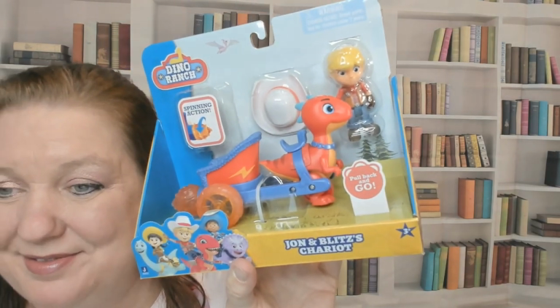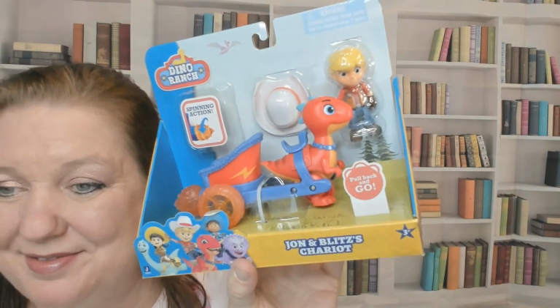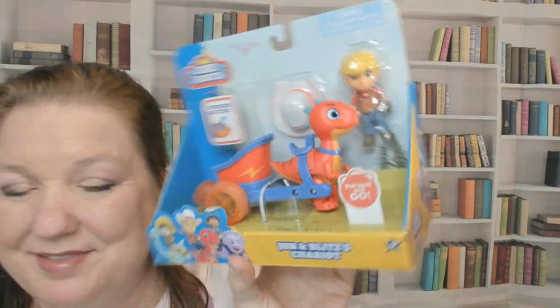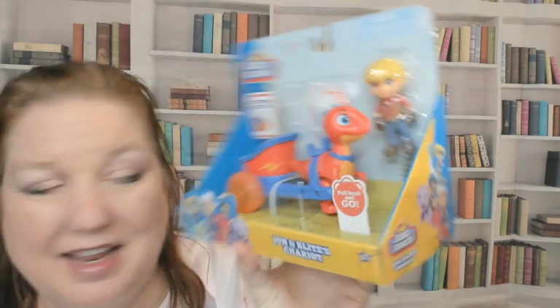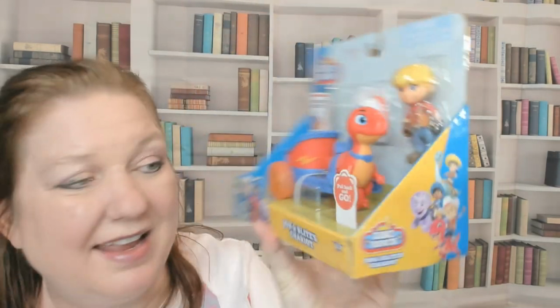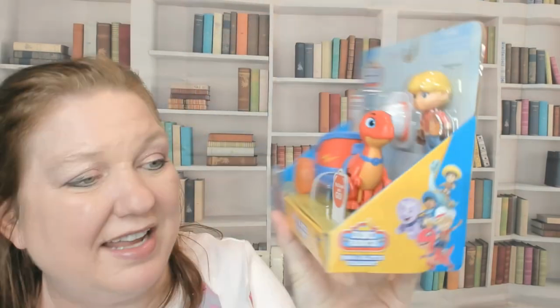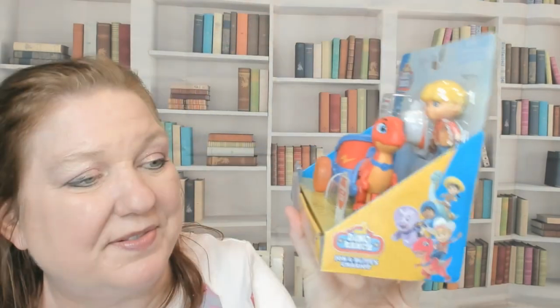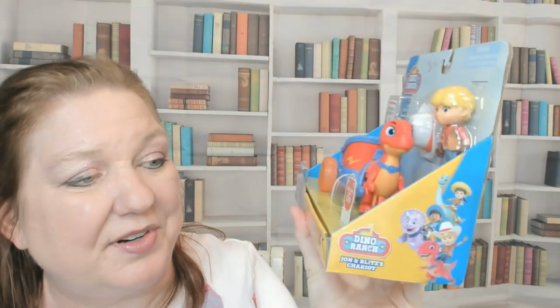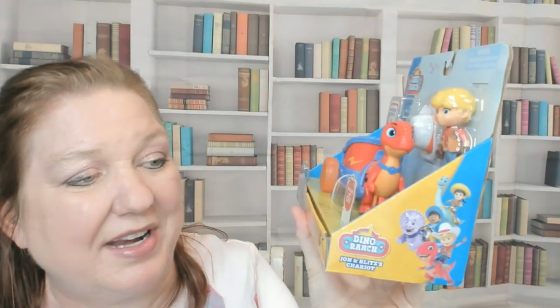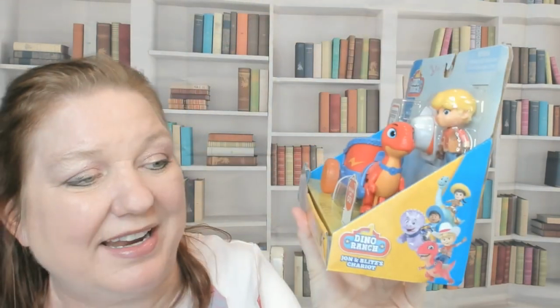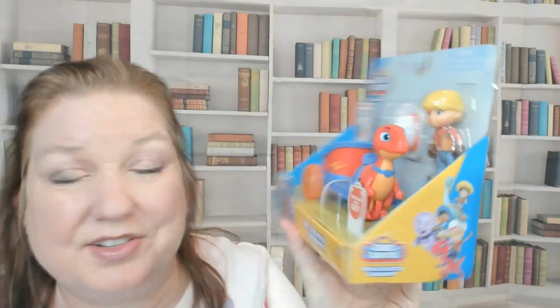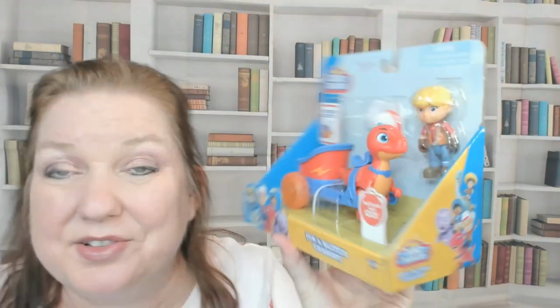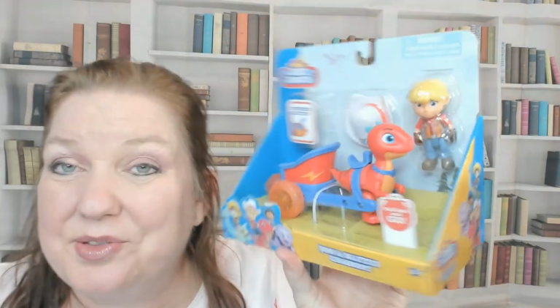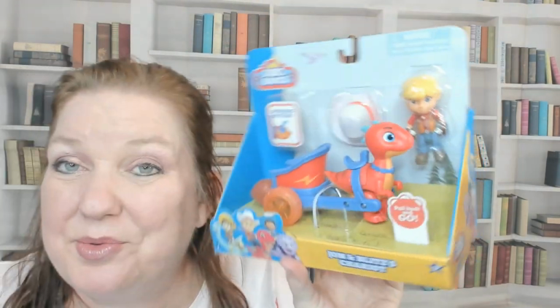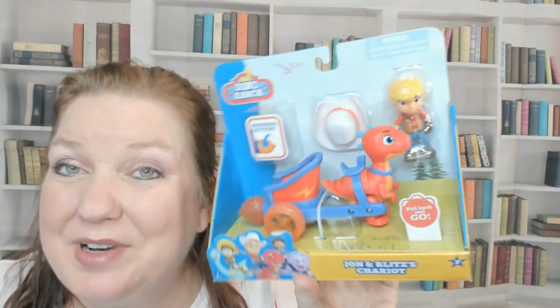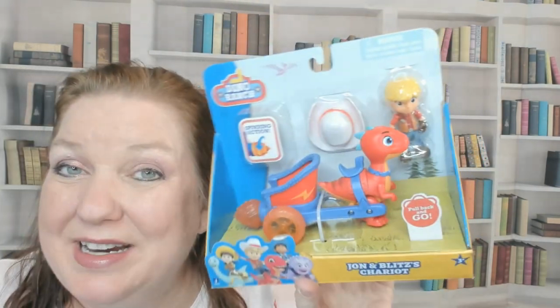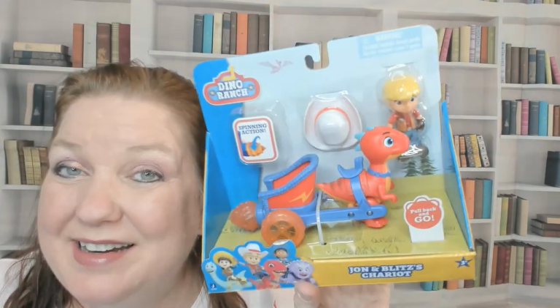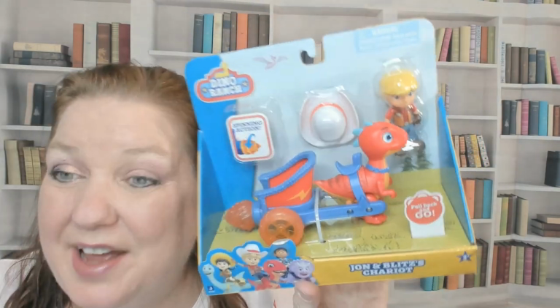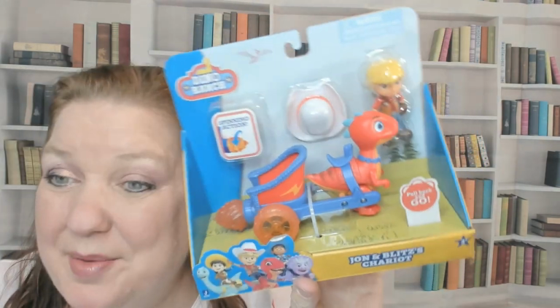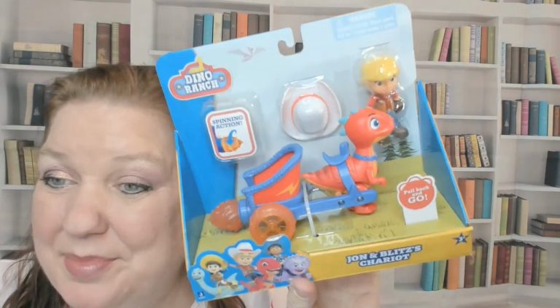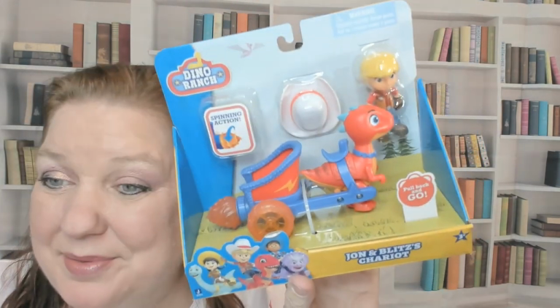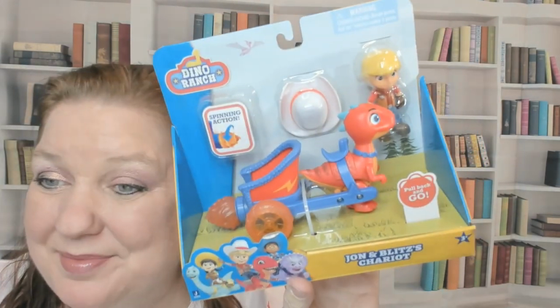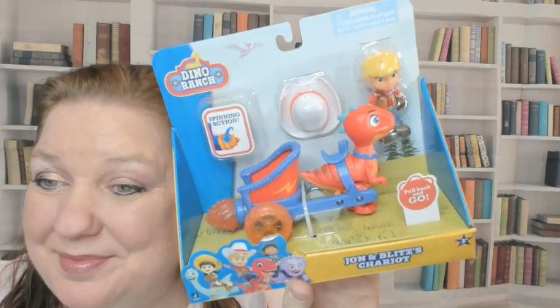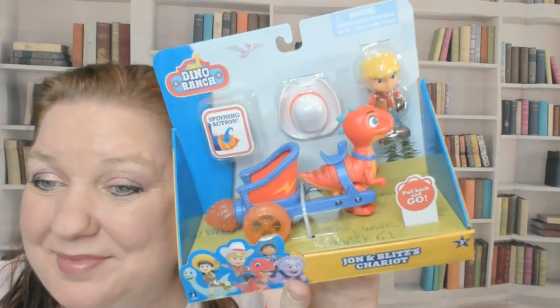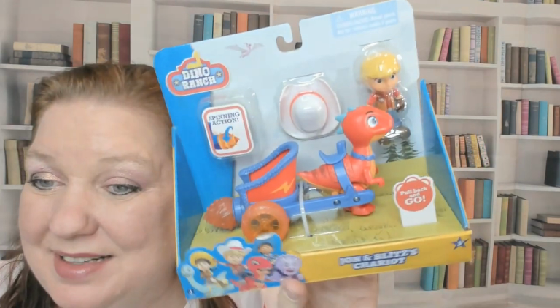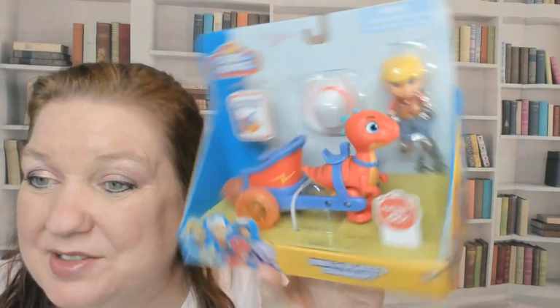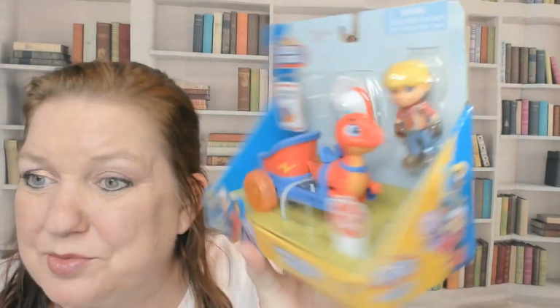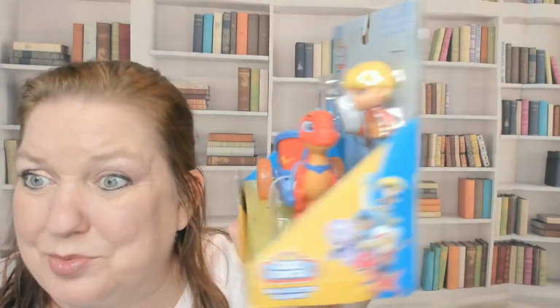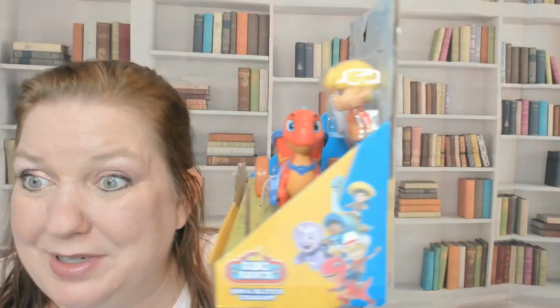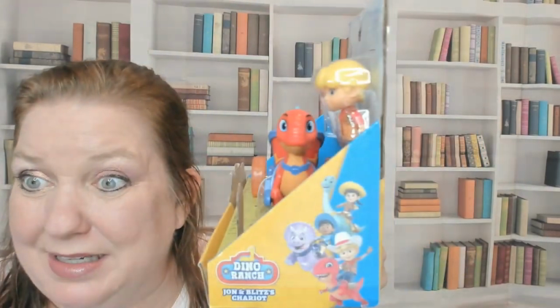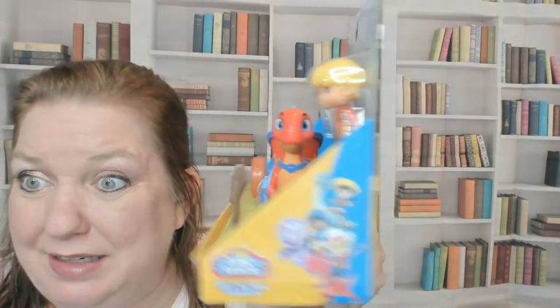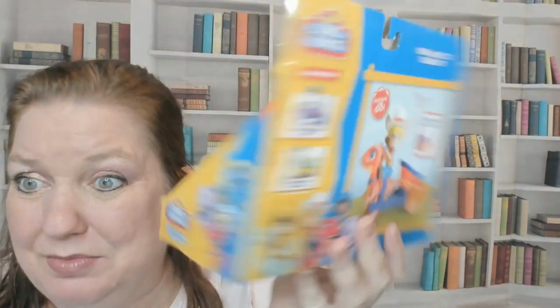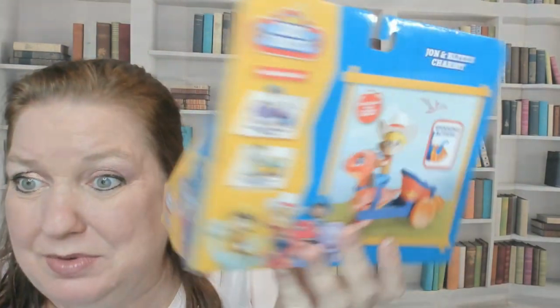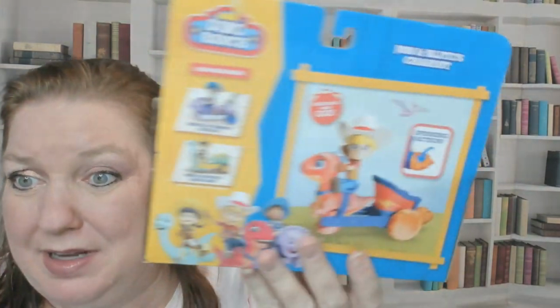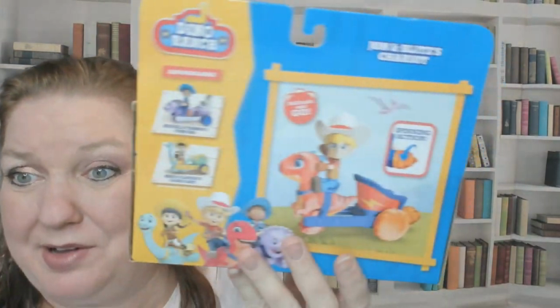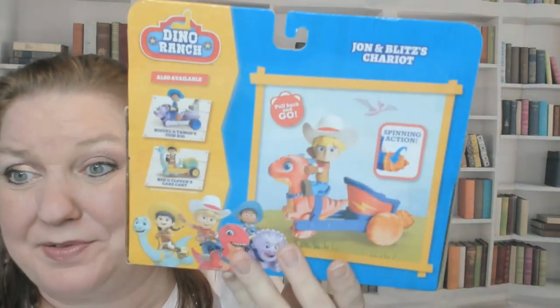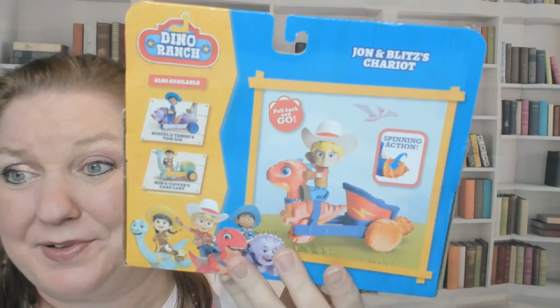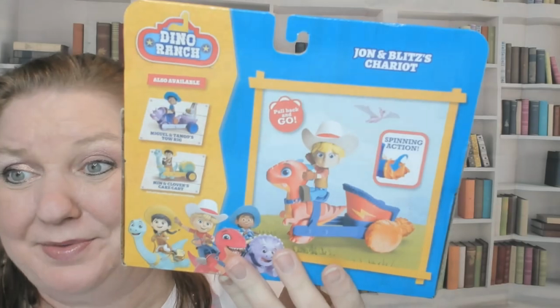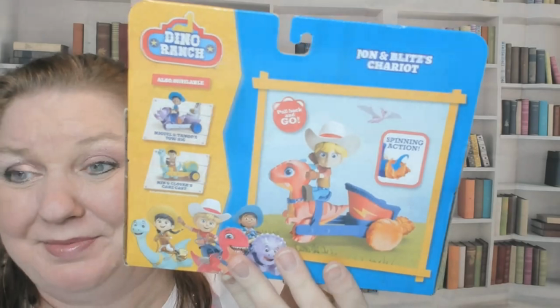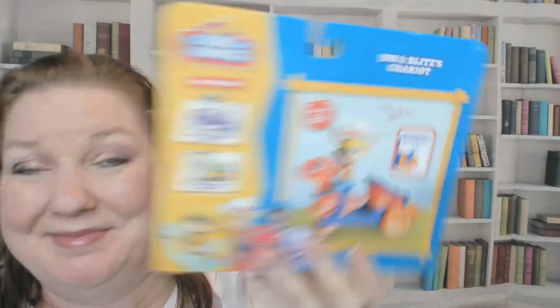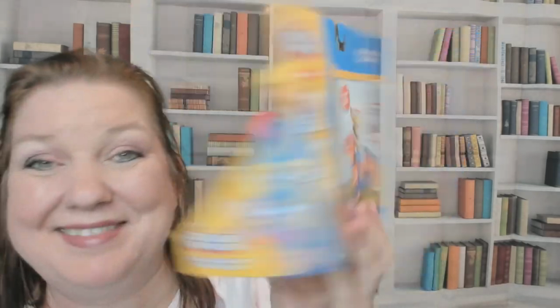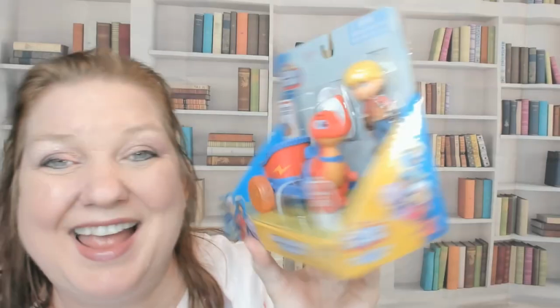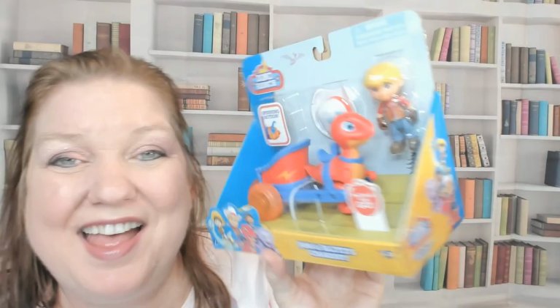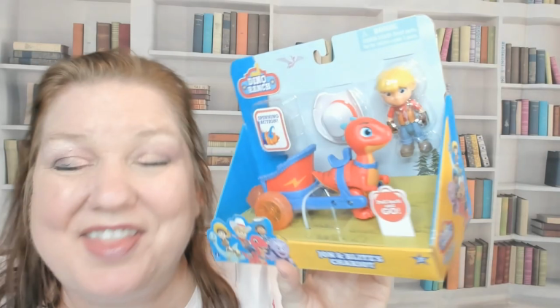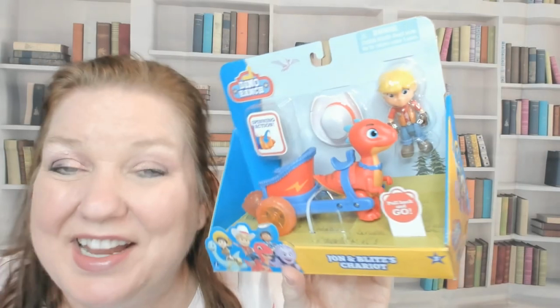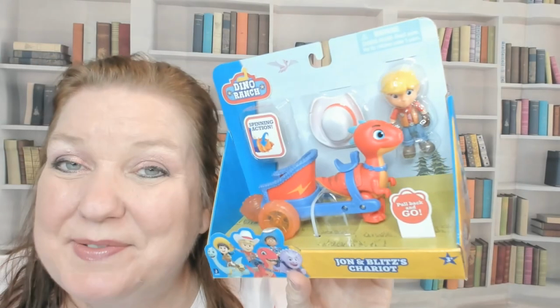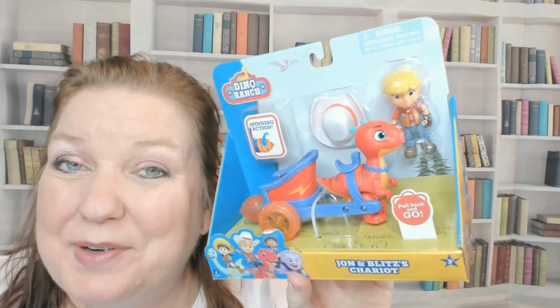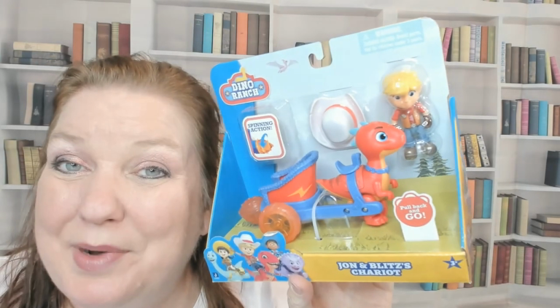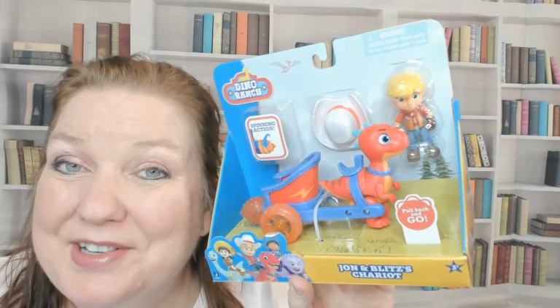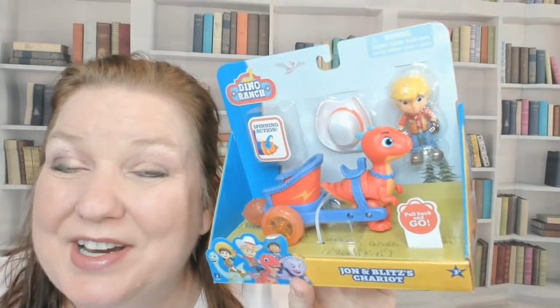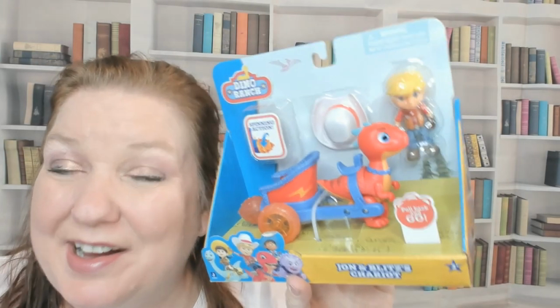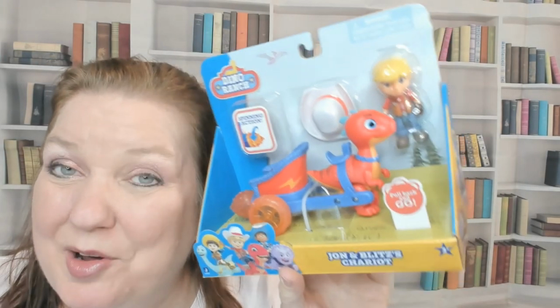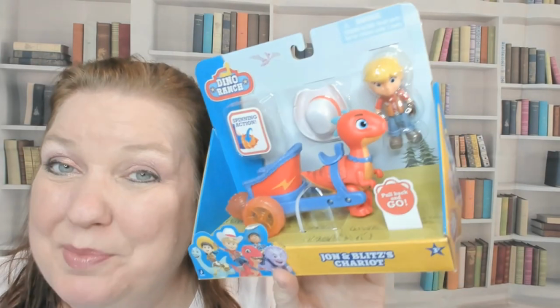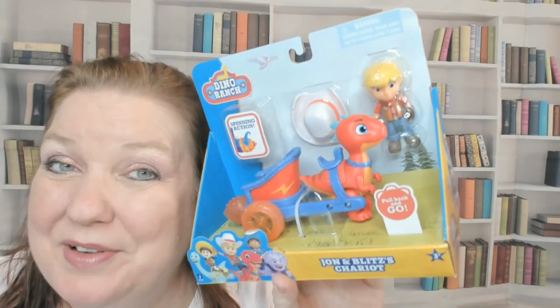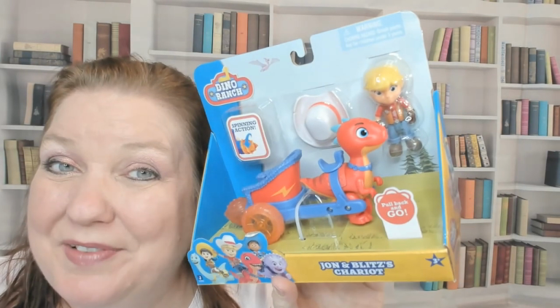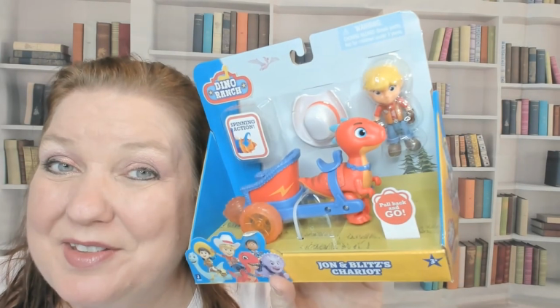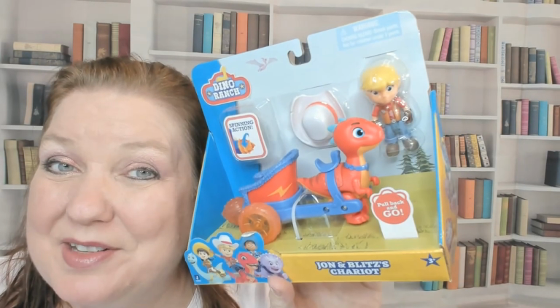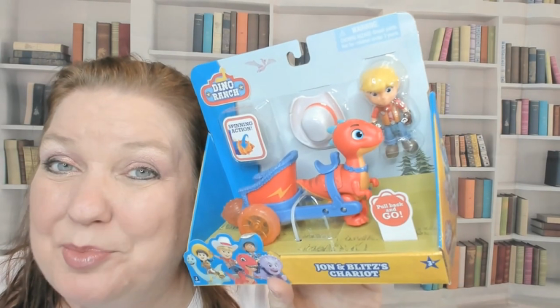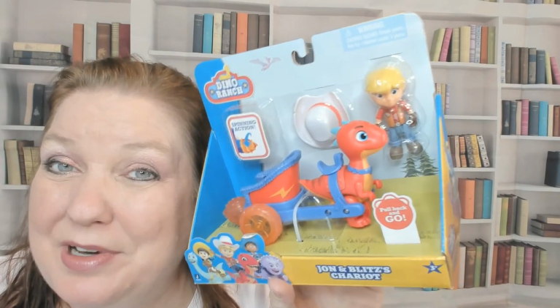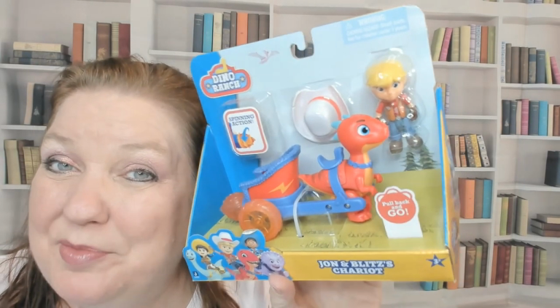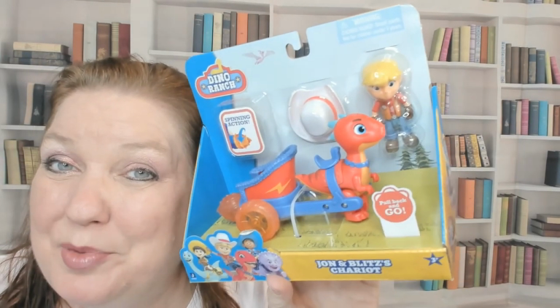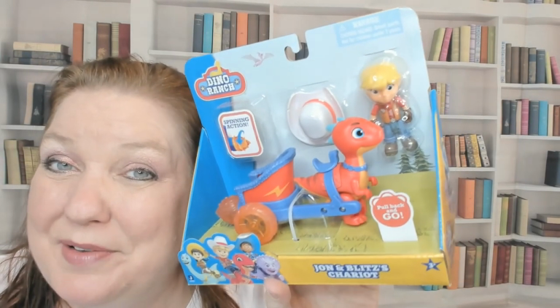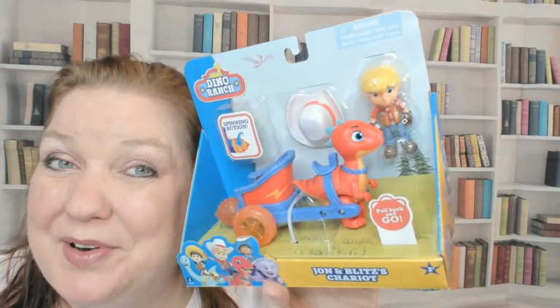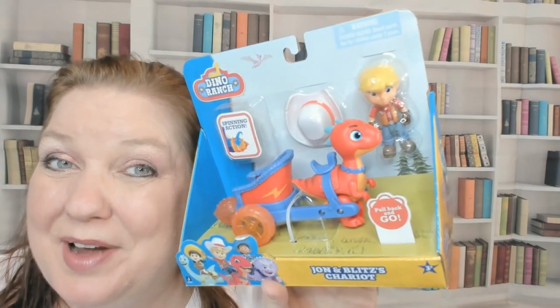It's for ages three and up and it's really colorful. Thanks for watching. I hope you found this brief preview helpful.